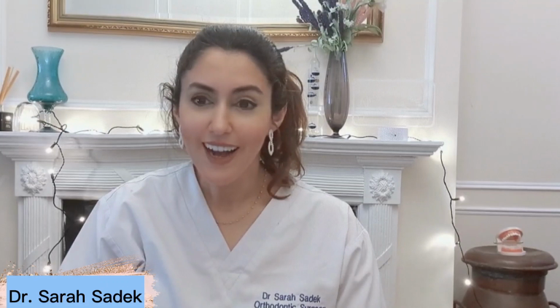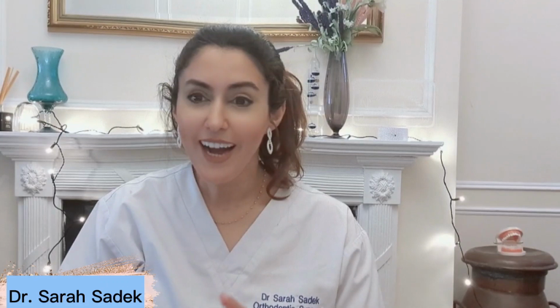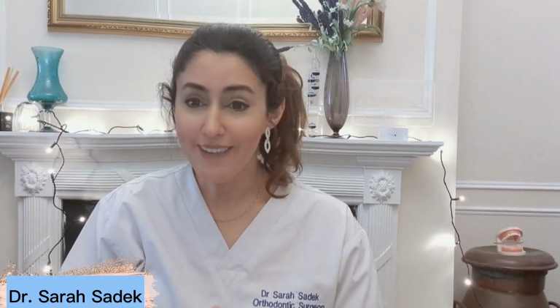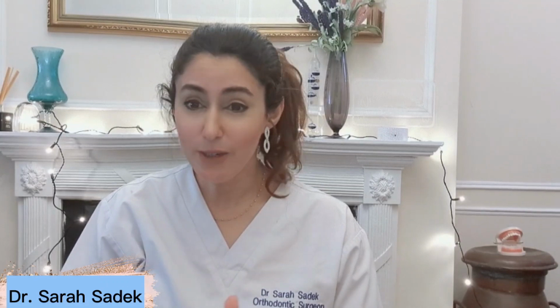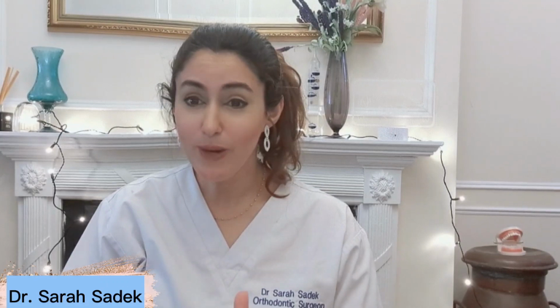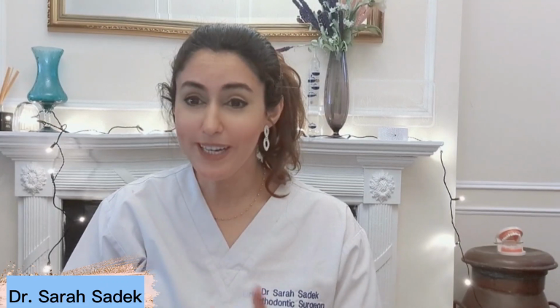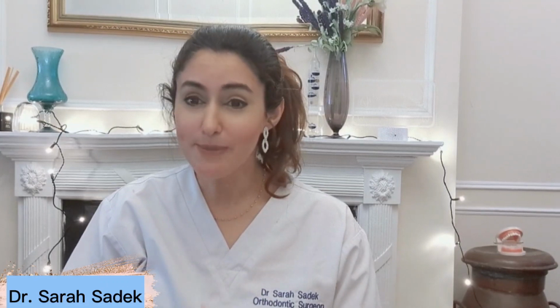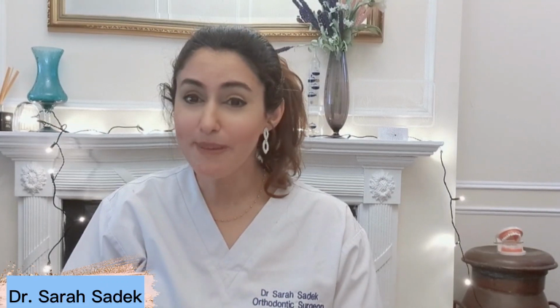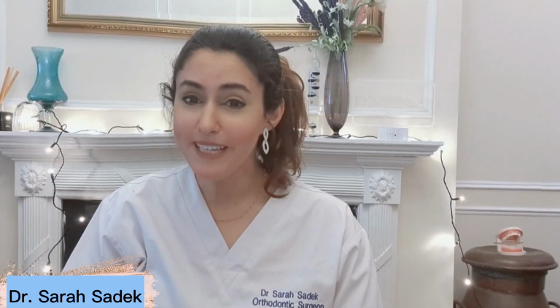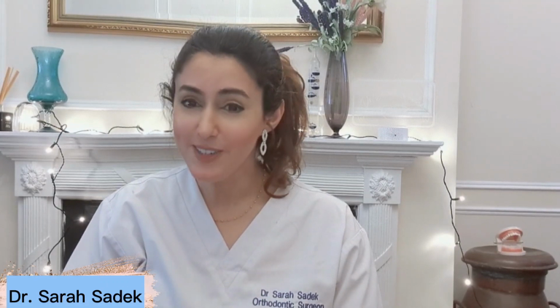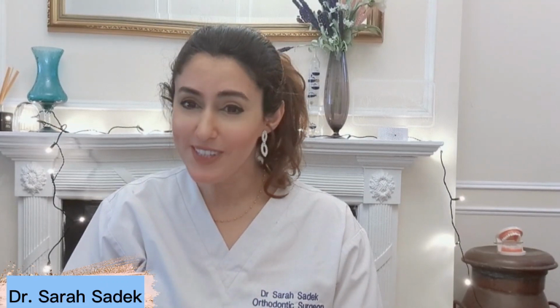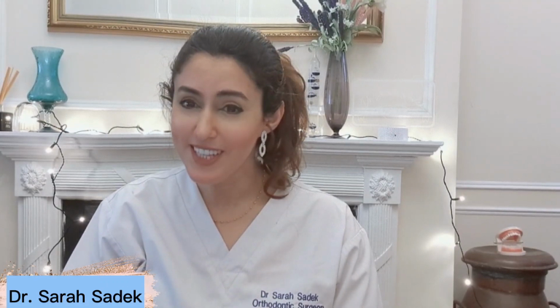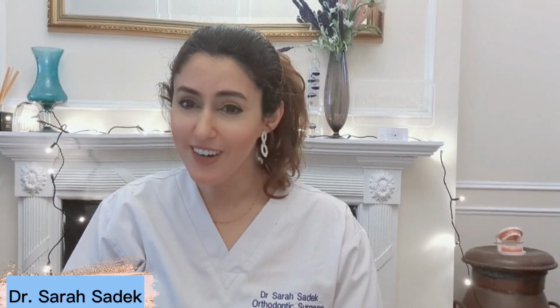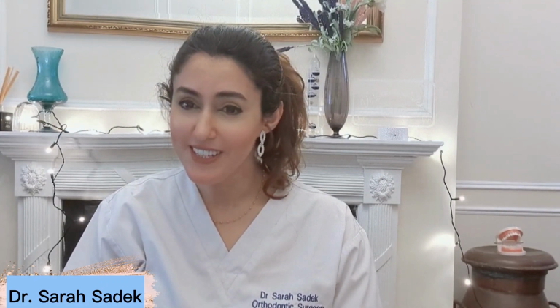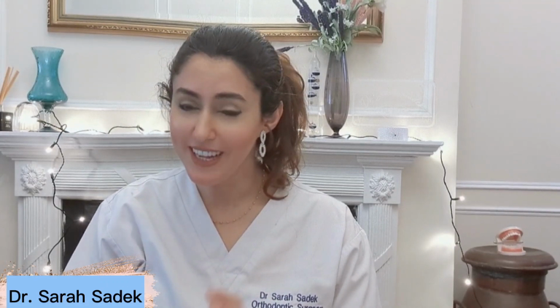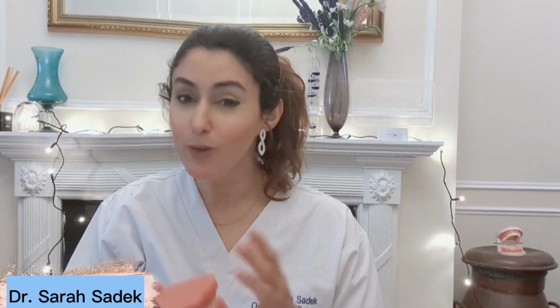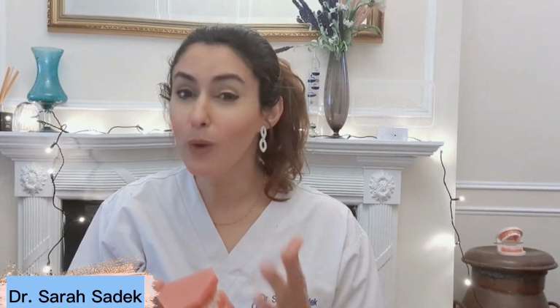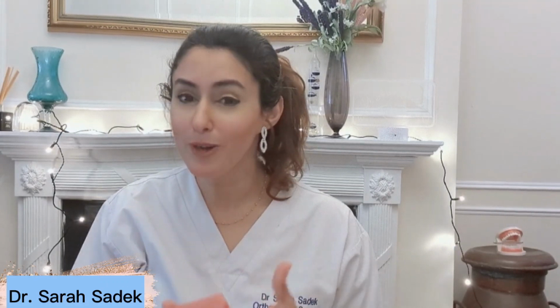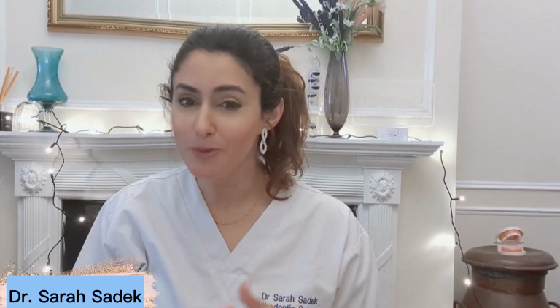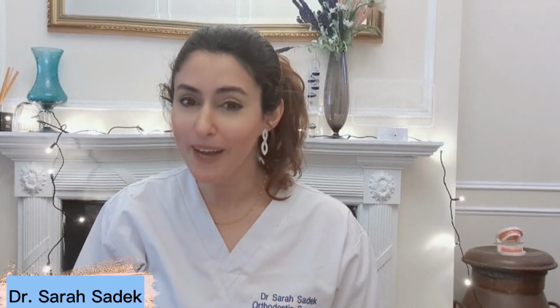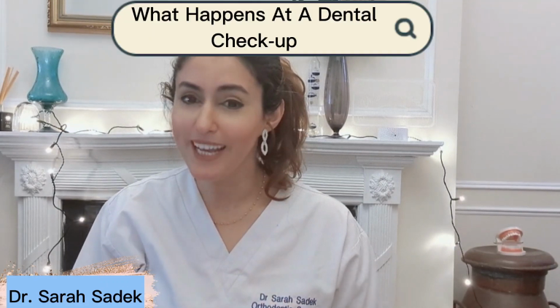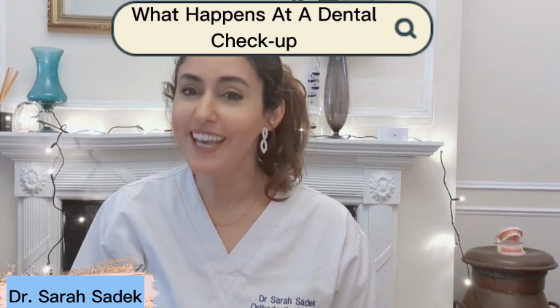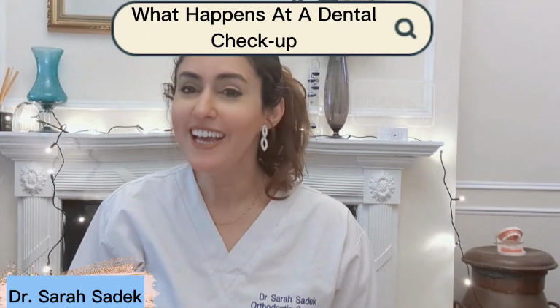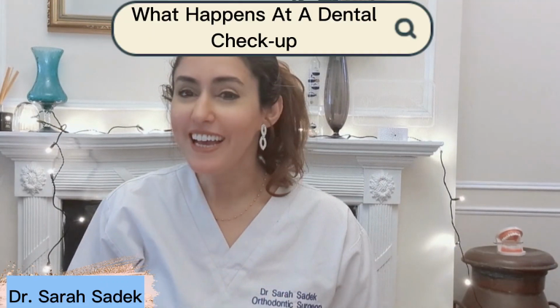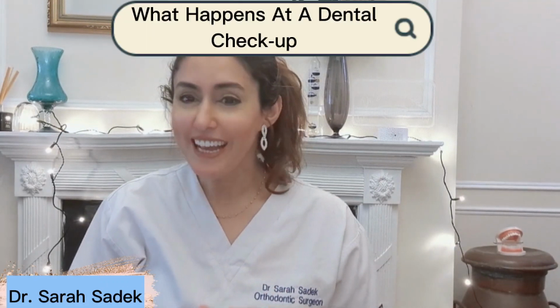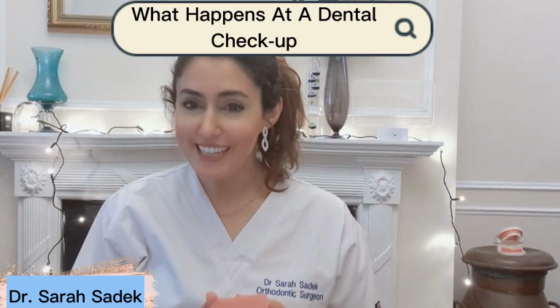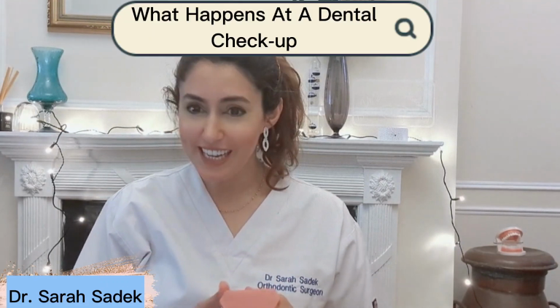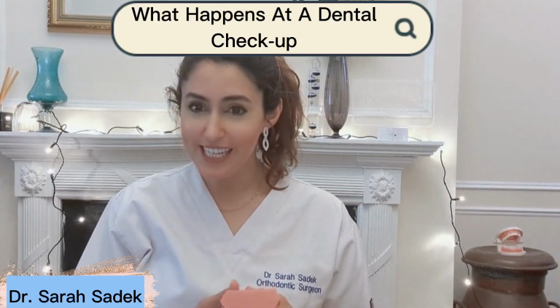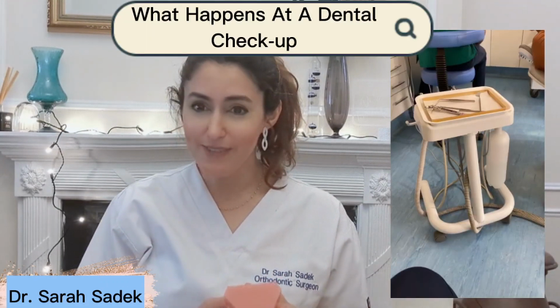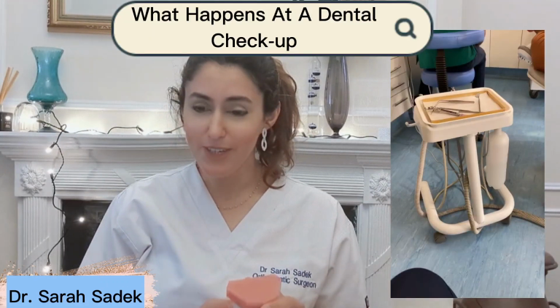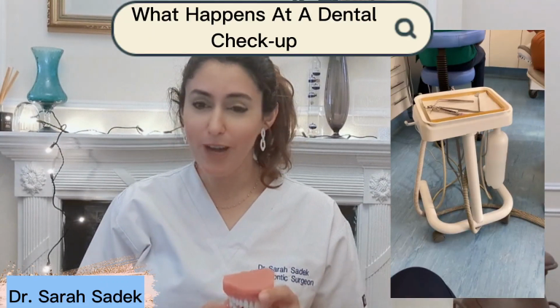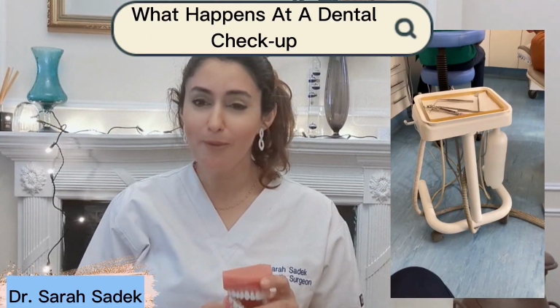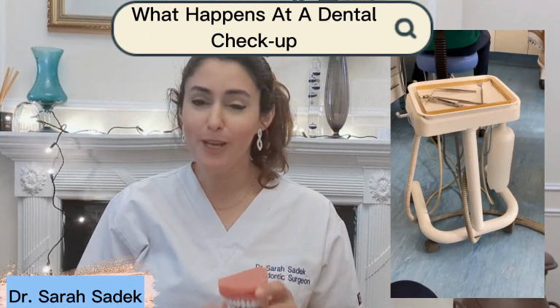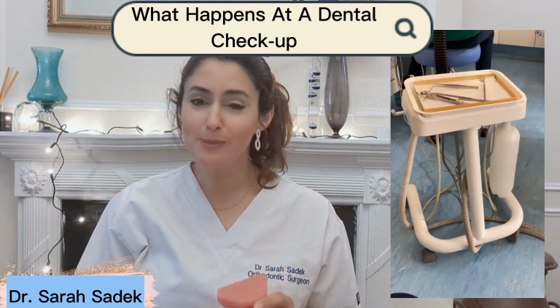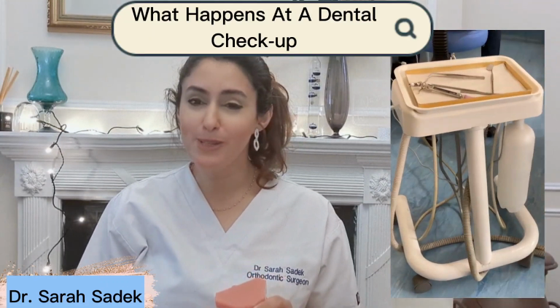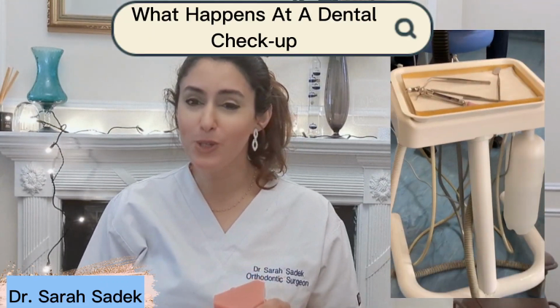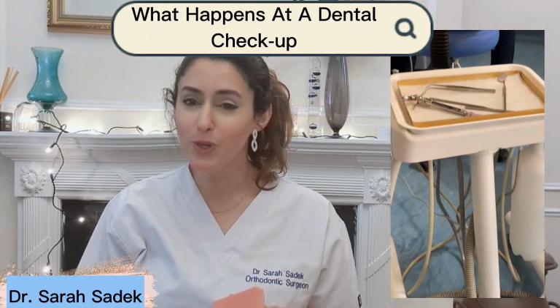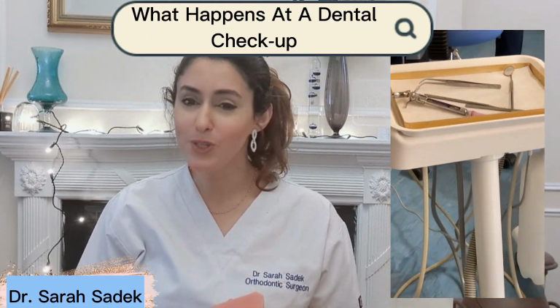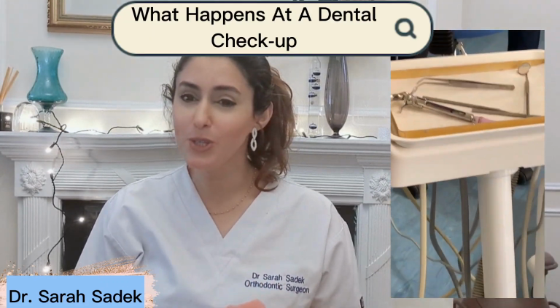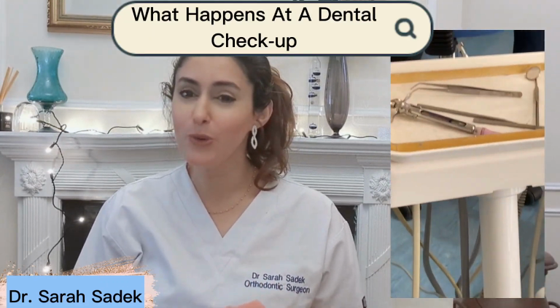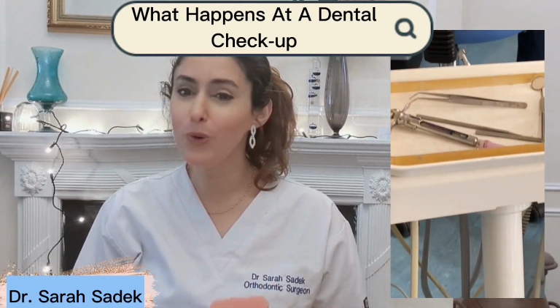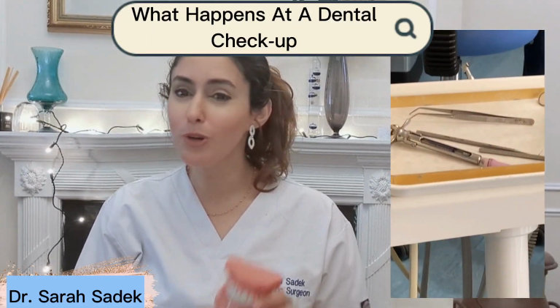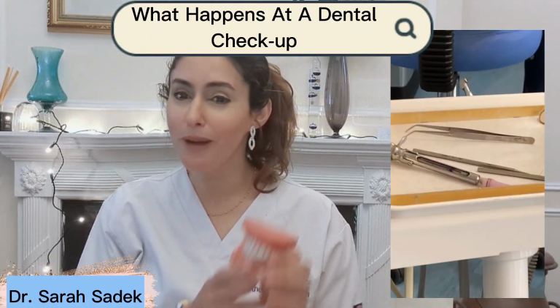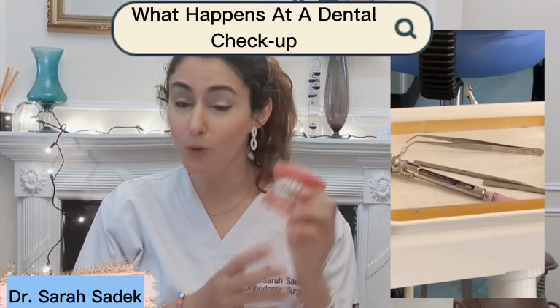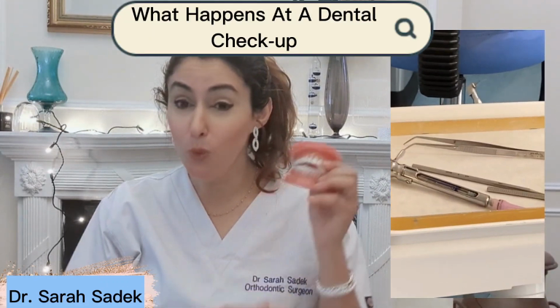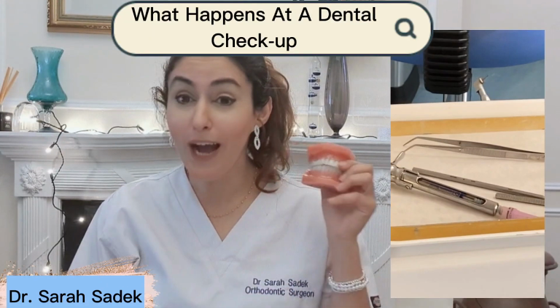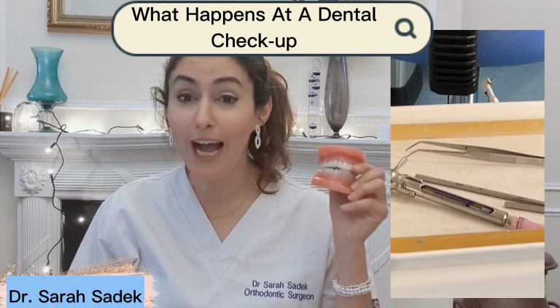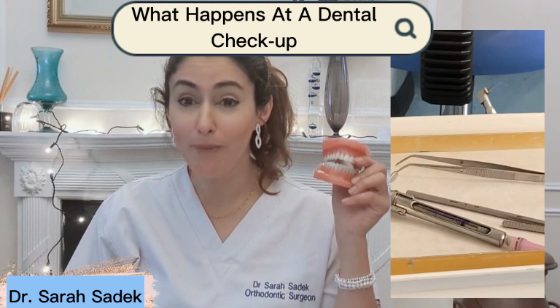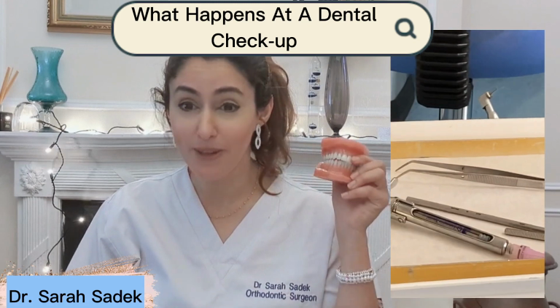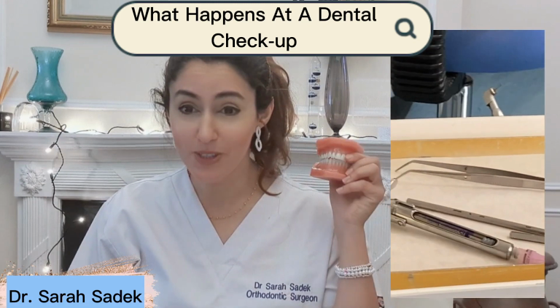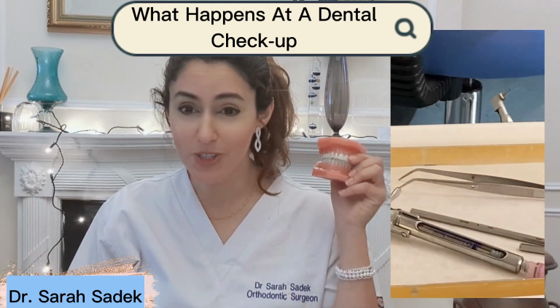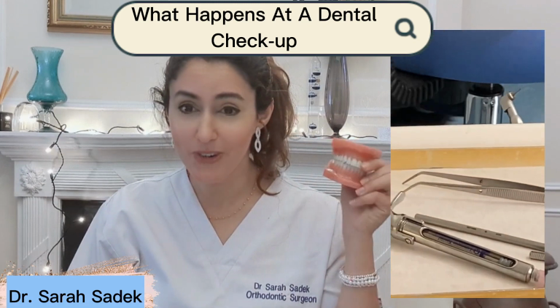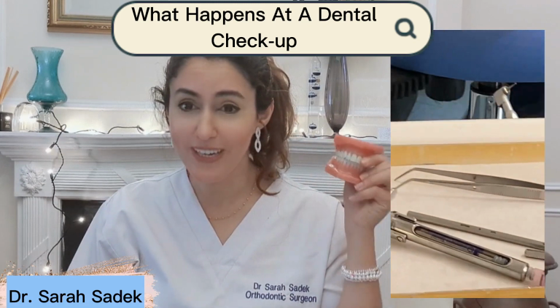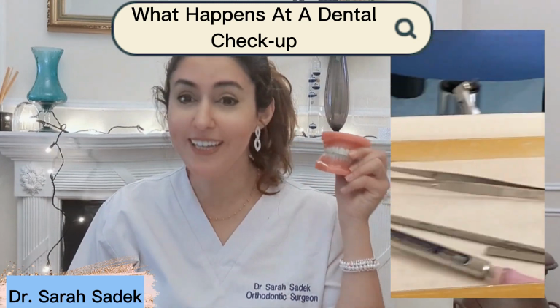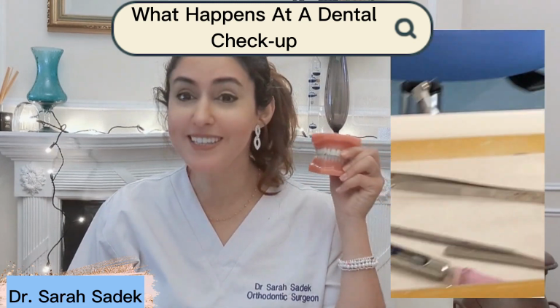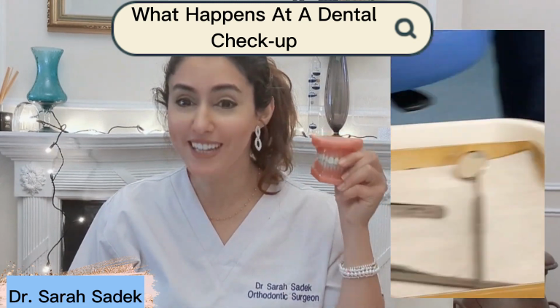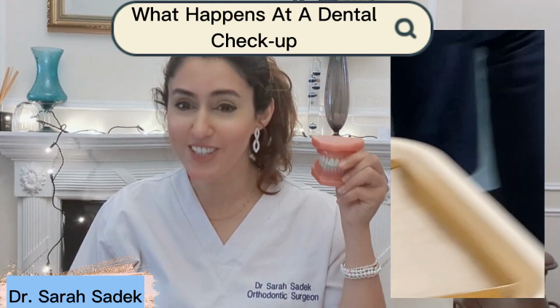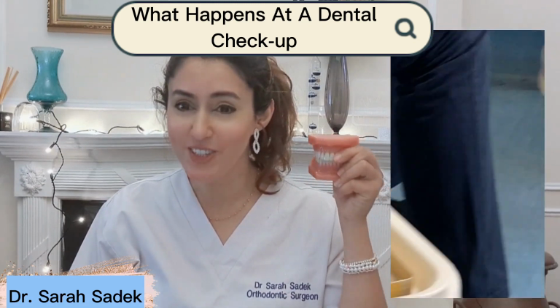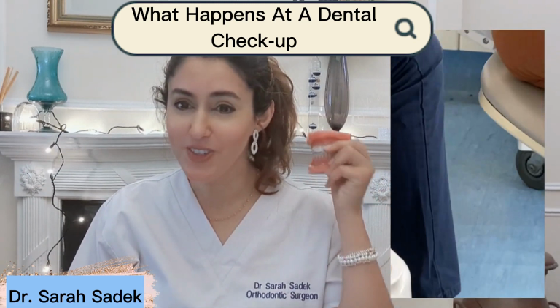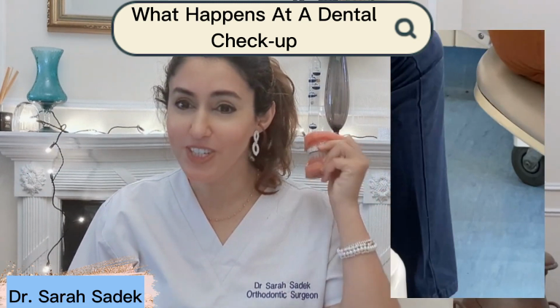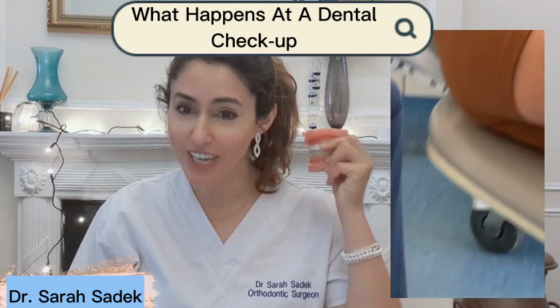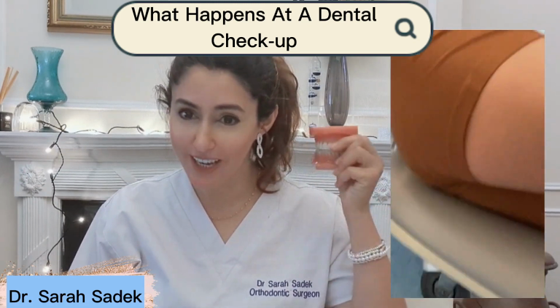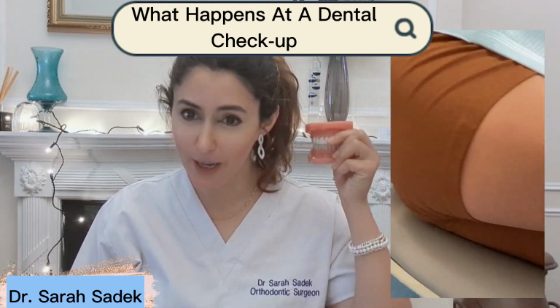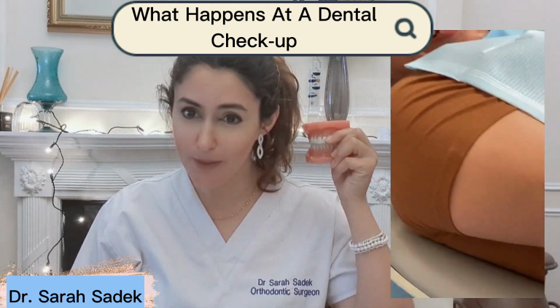Hi everyone, it's me Dr. Sarah Slate and welcome back. In today's video I'm going to be talking to you all about what happens during a dental checkup.